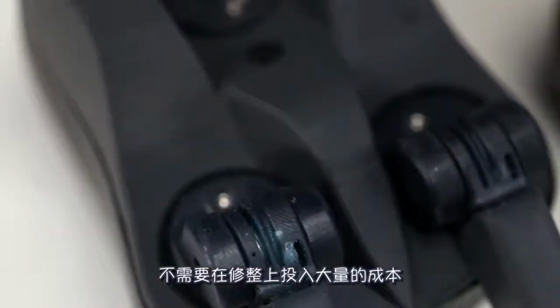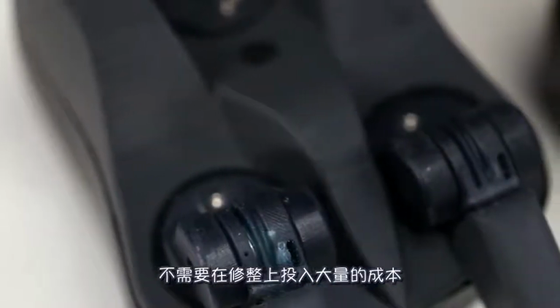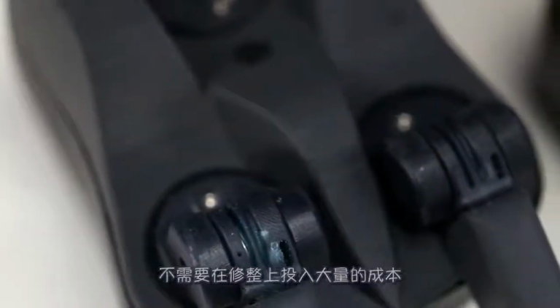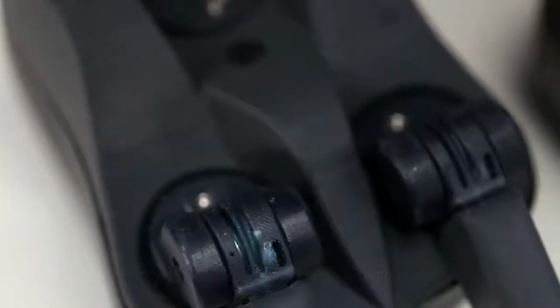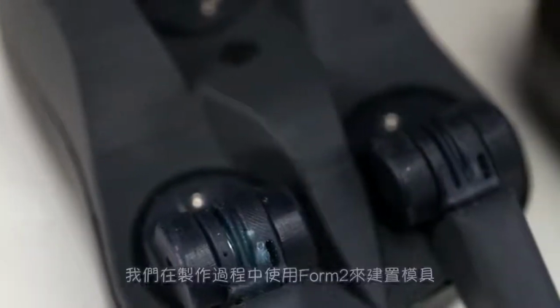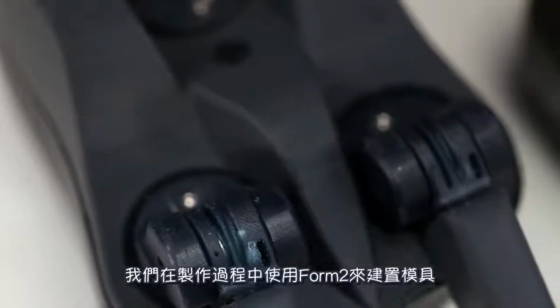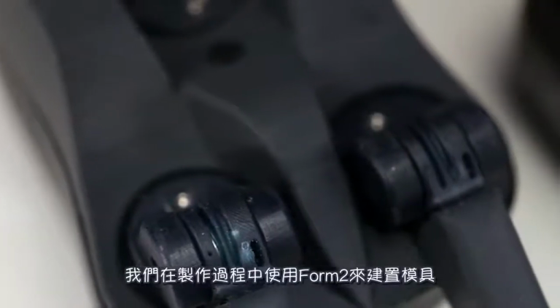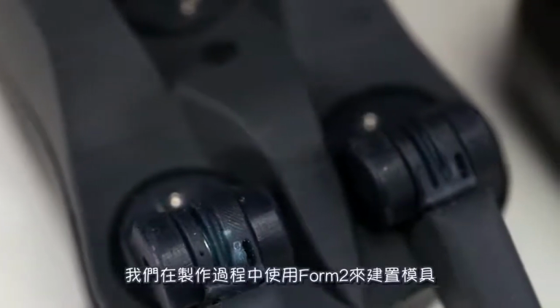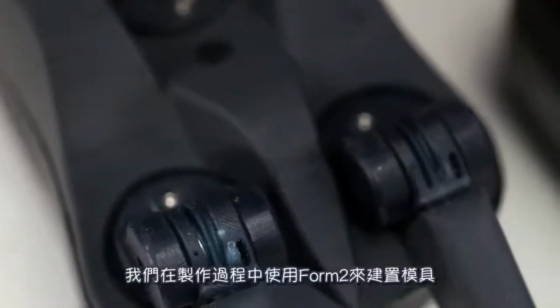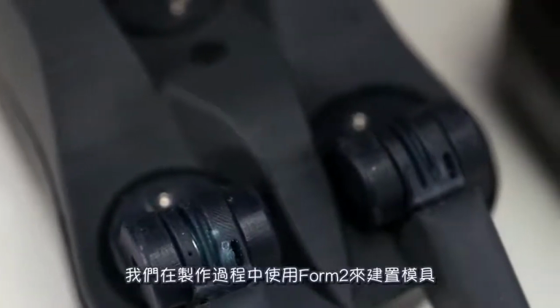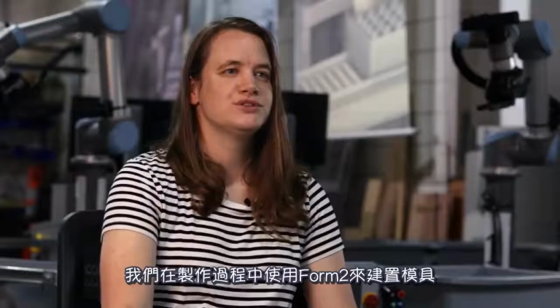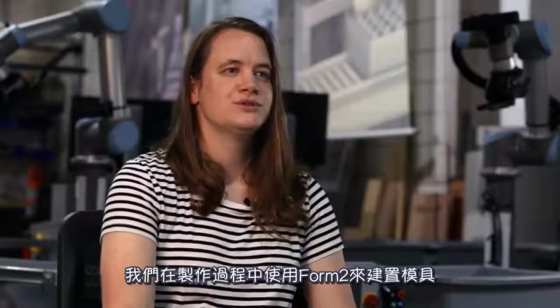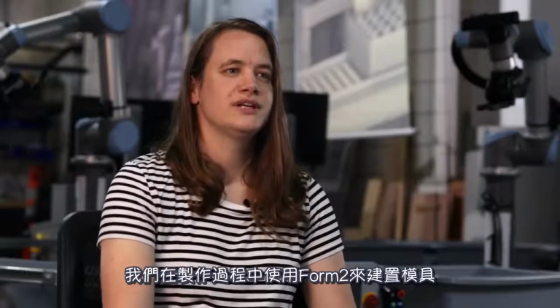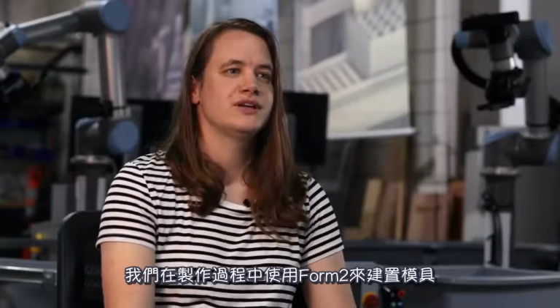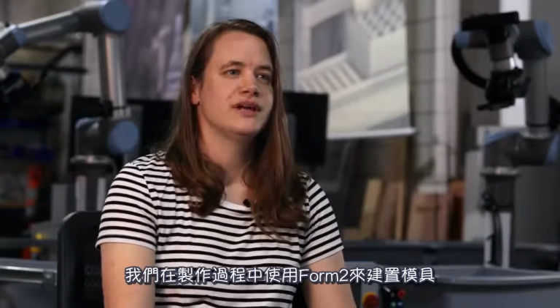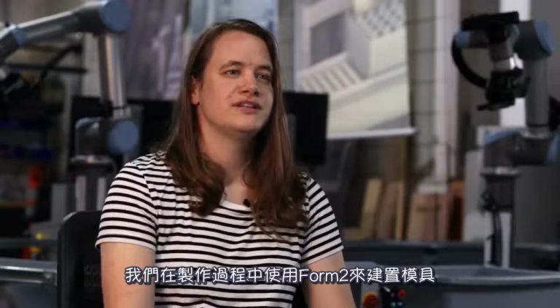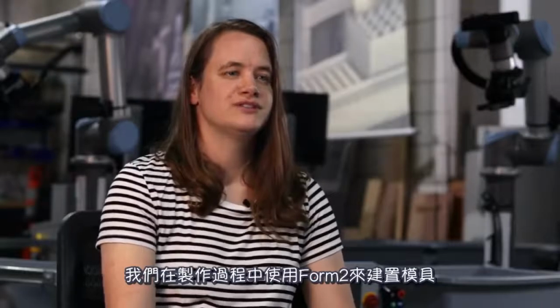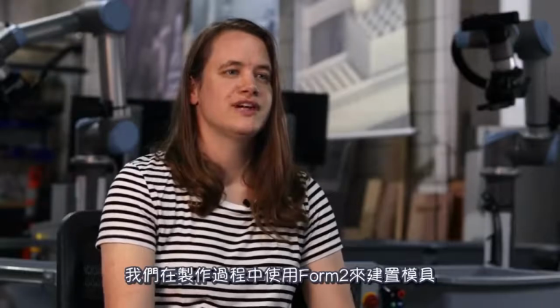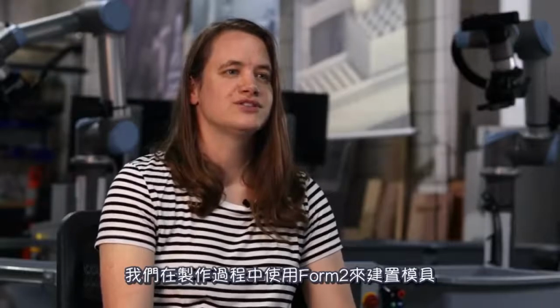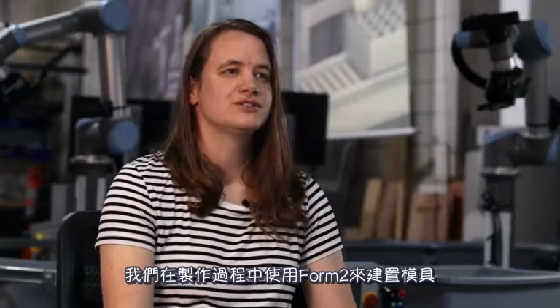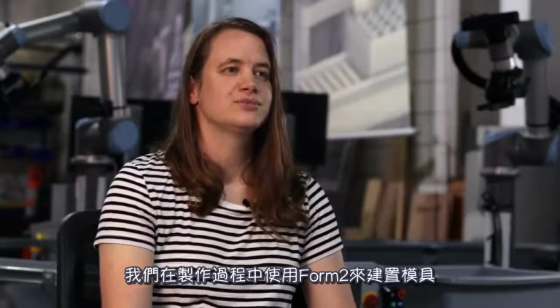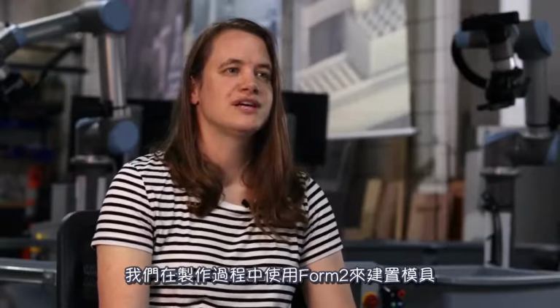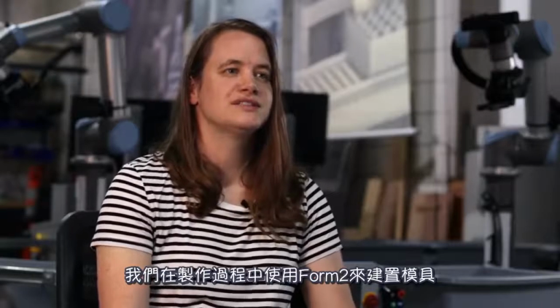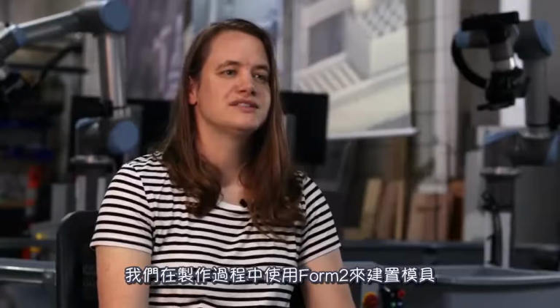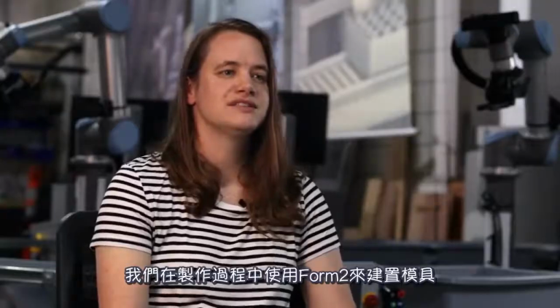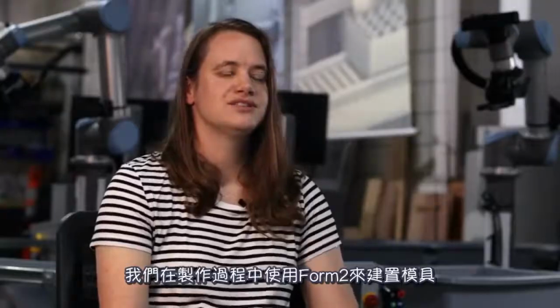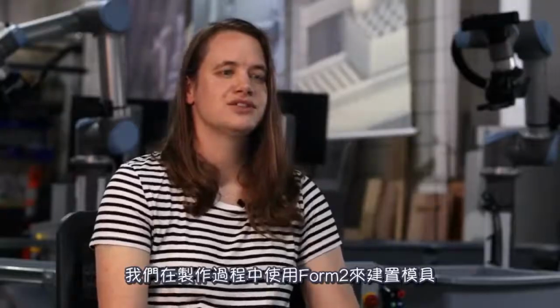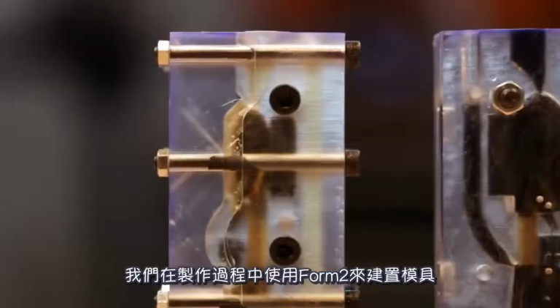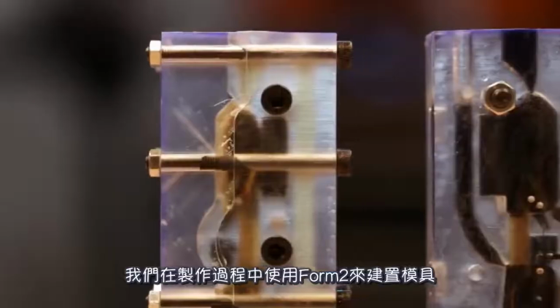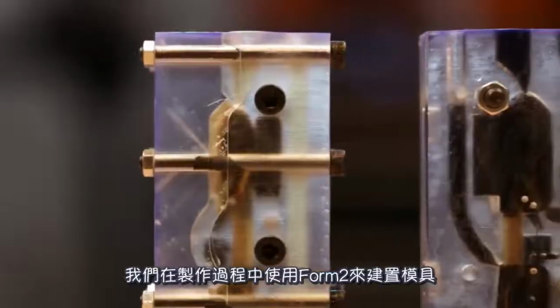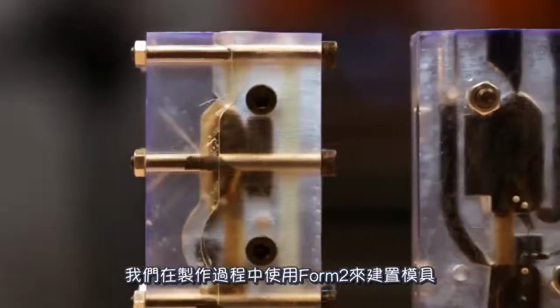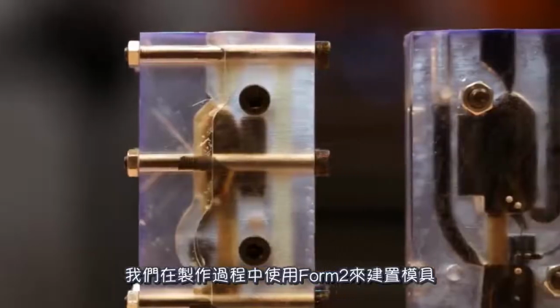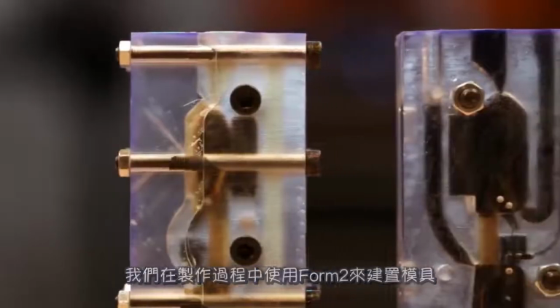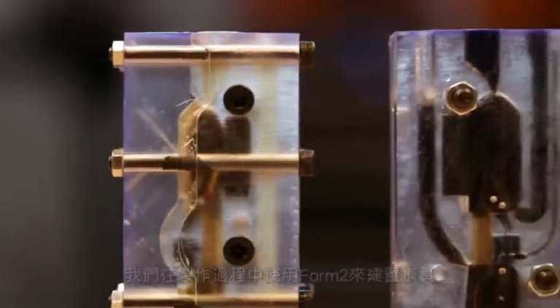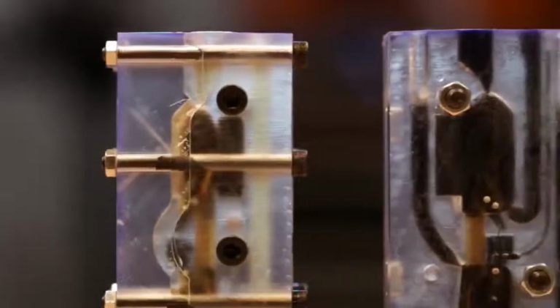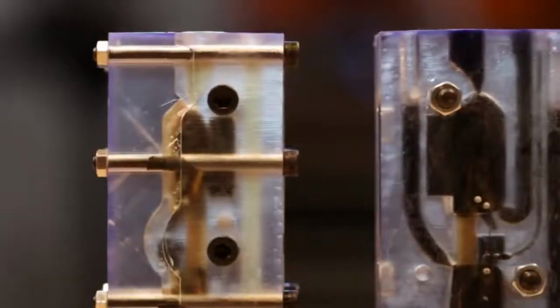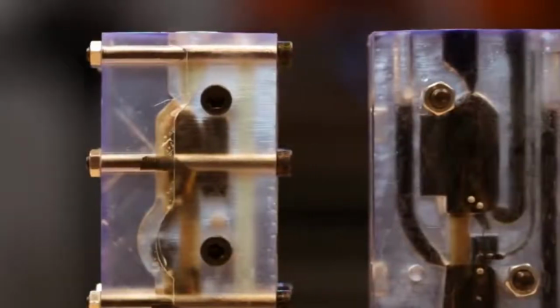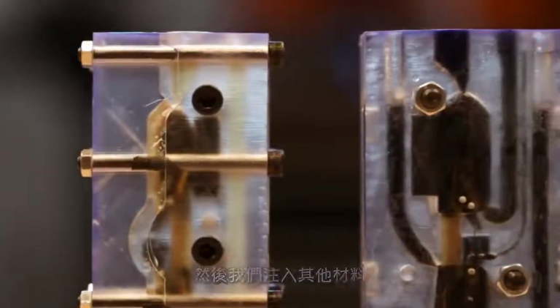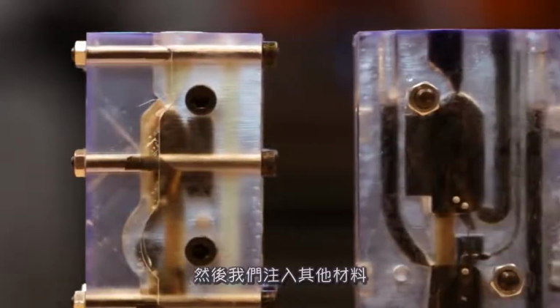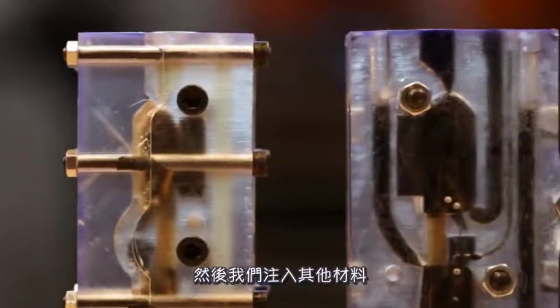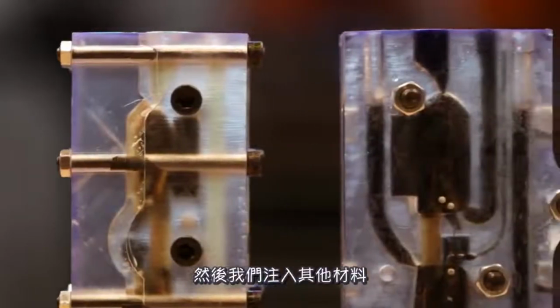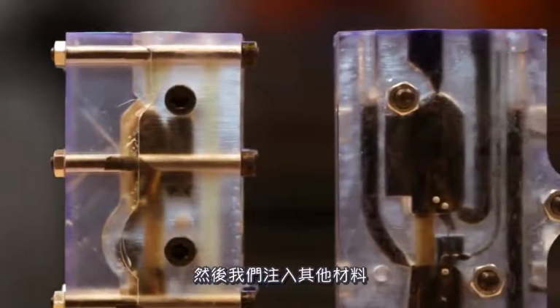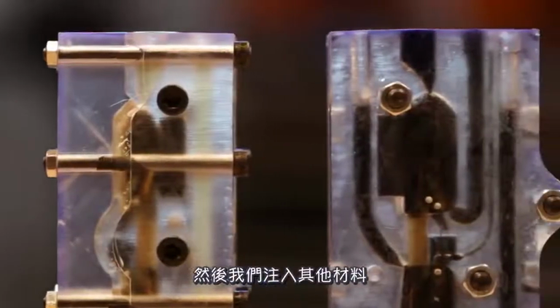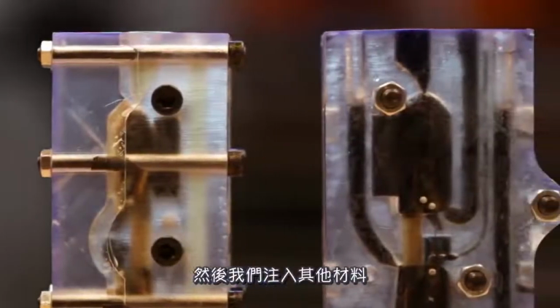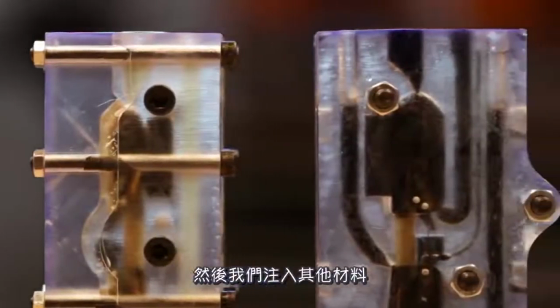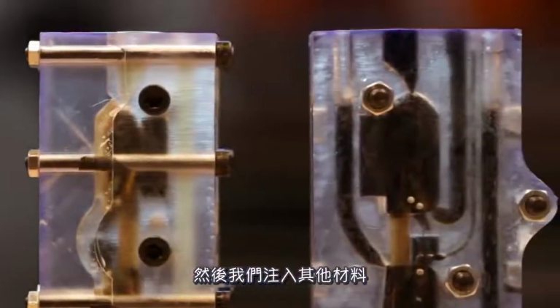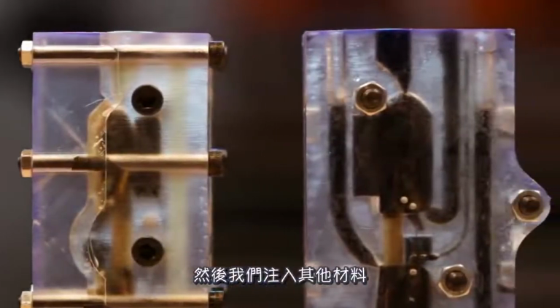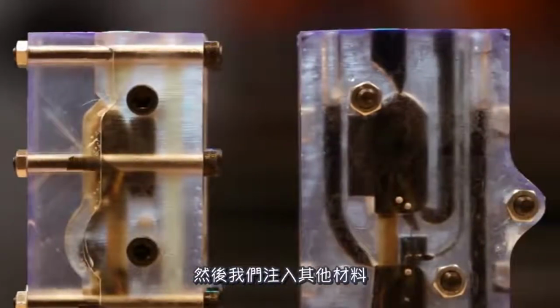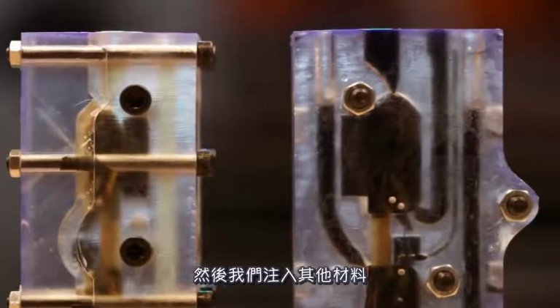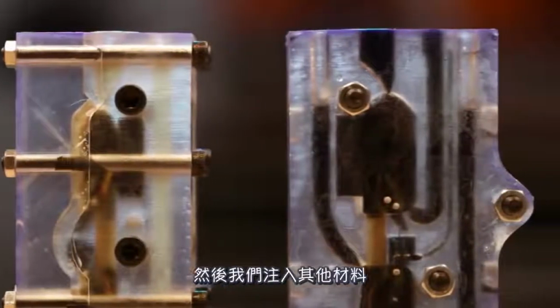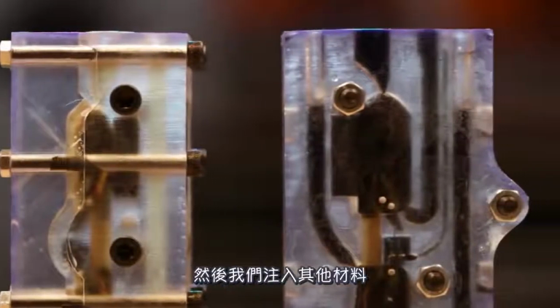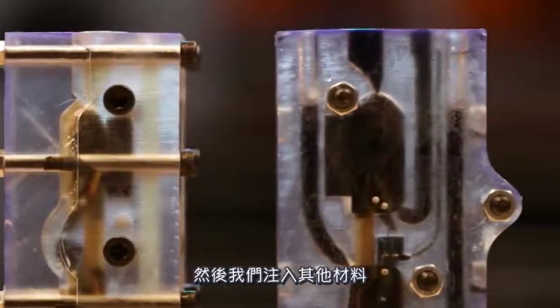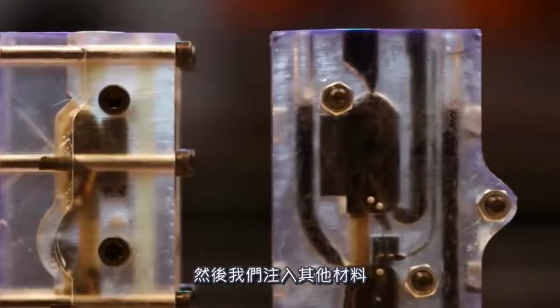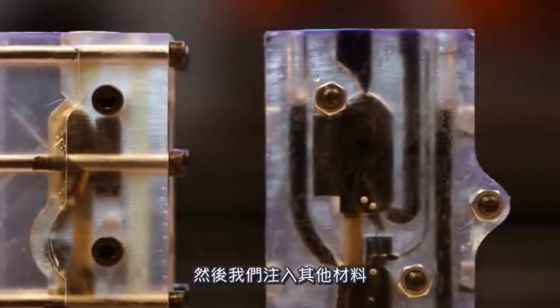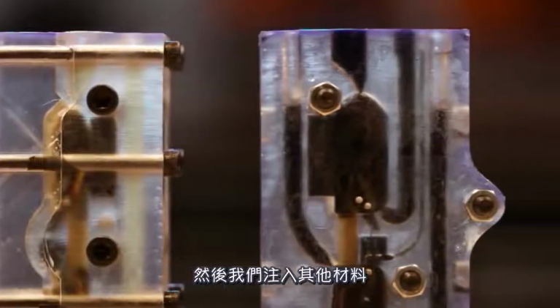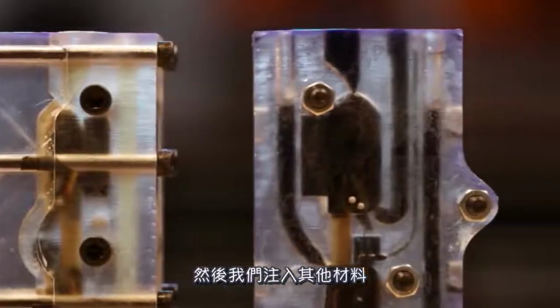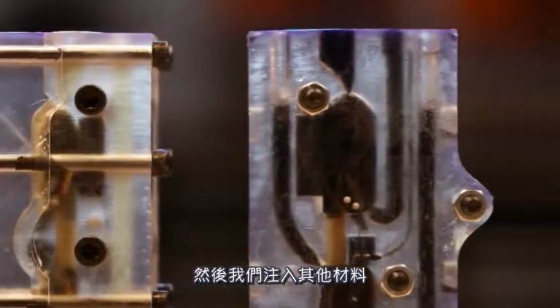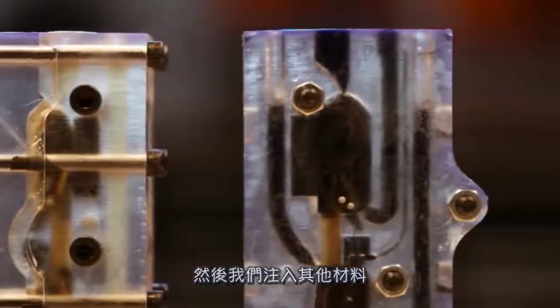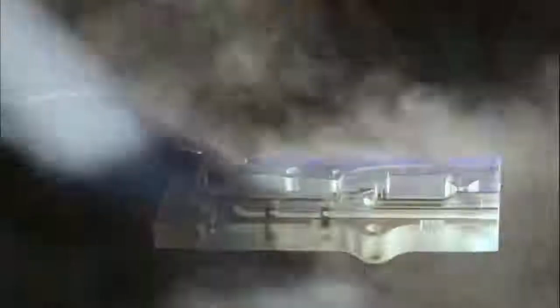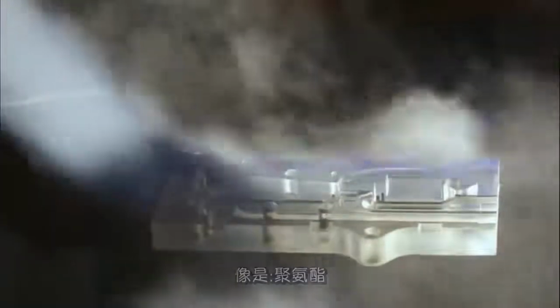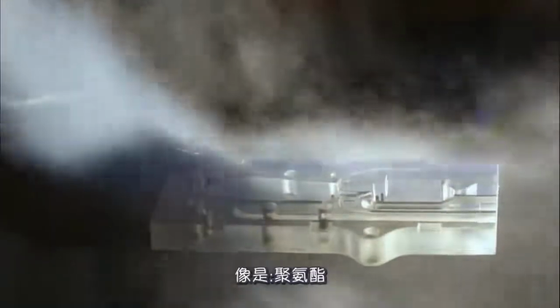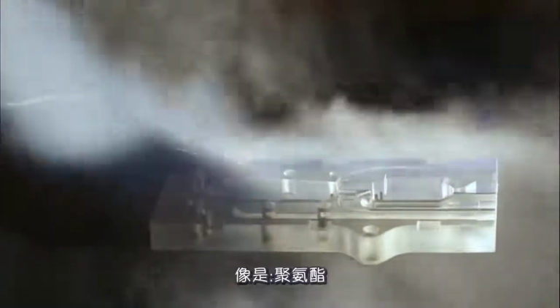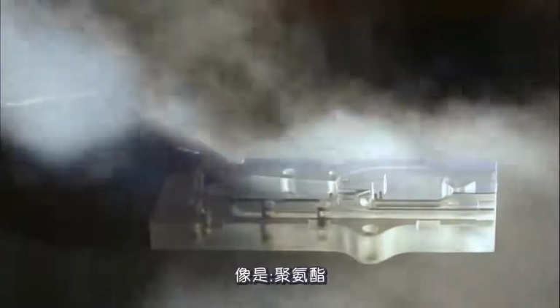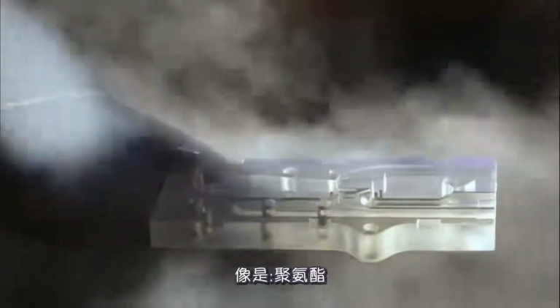We're using the Form 2 in our manufacturing process to create molds that we then use to cast other materials like urethane.